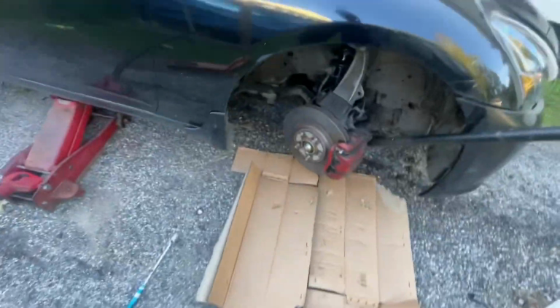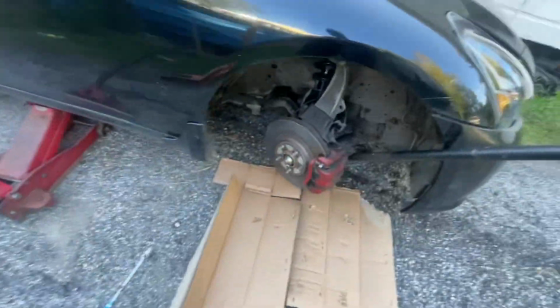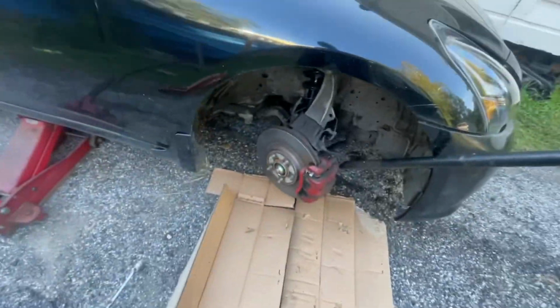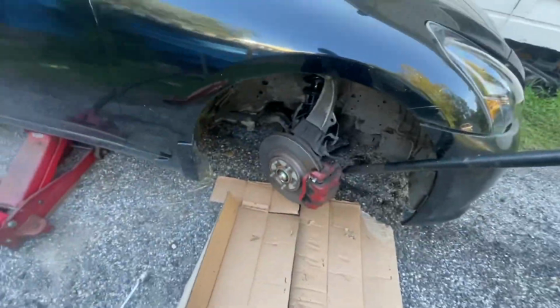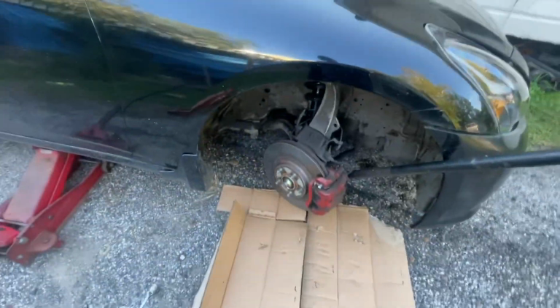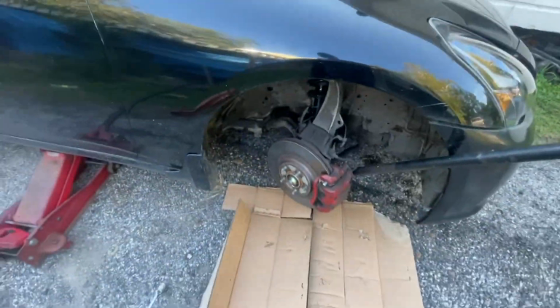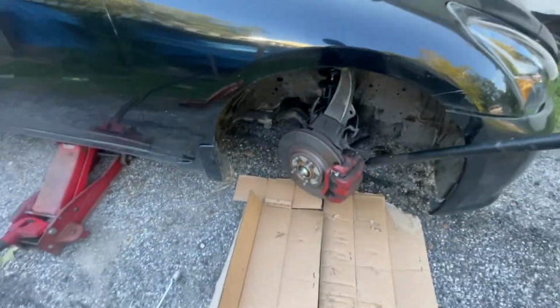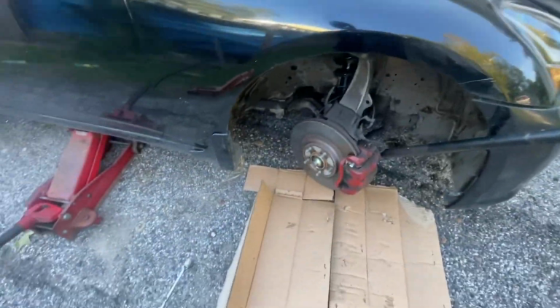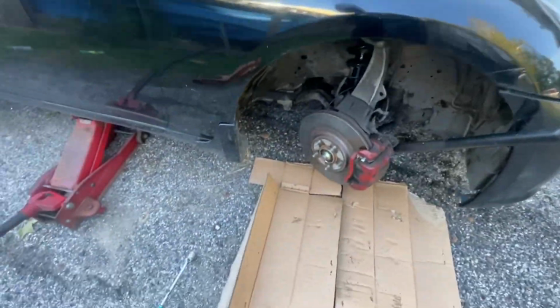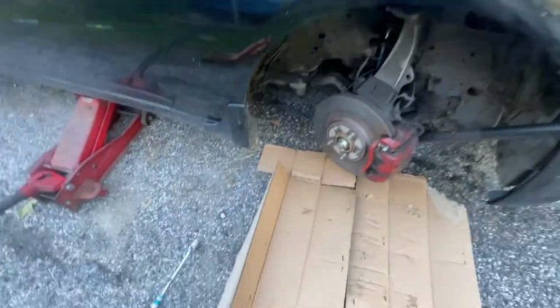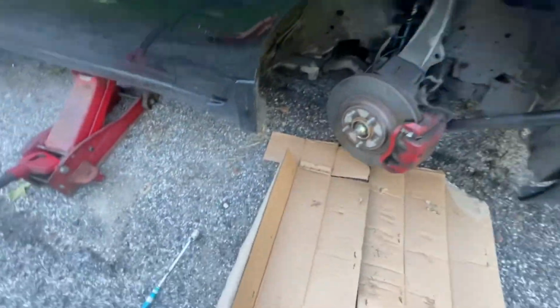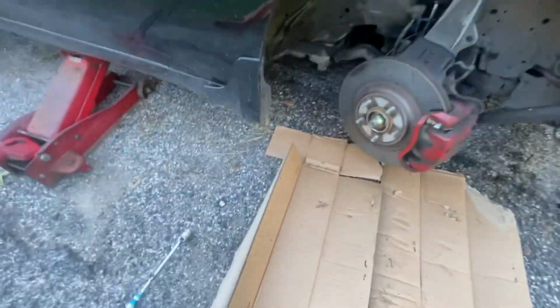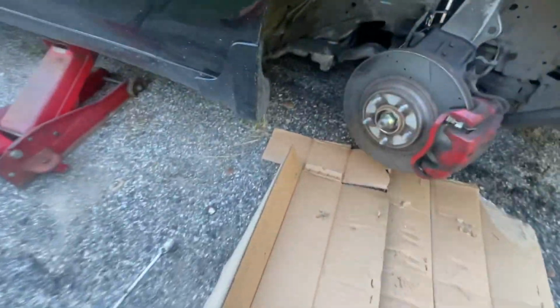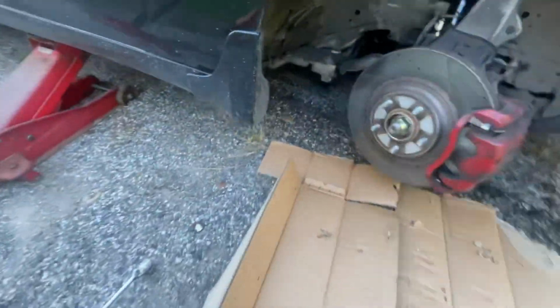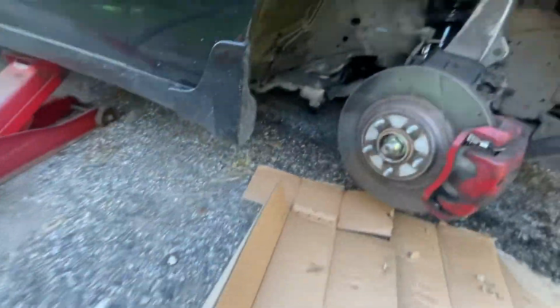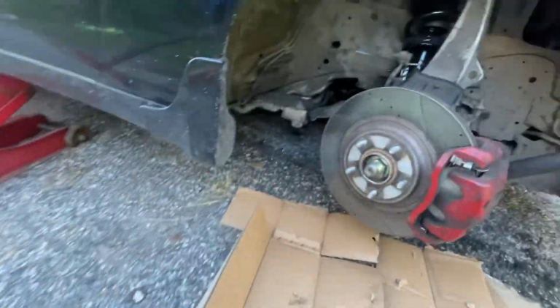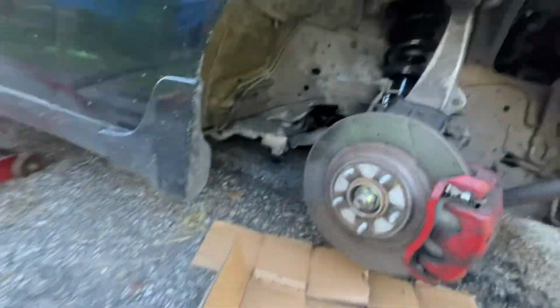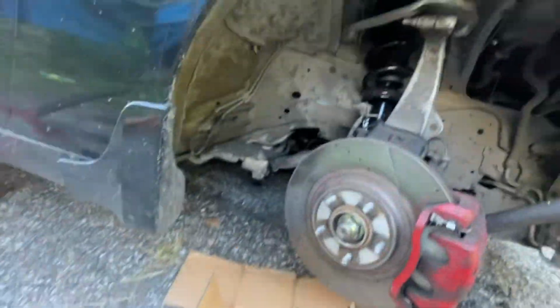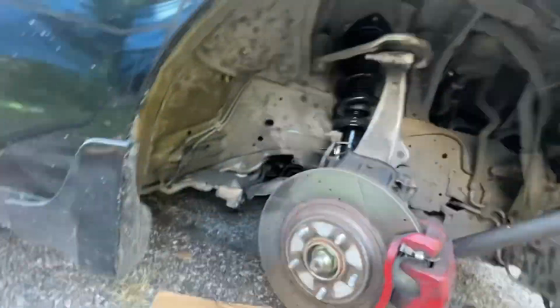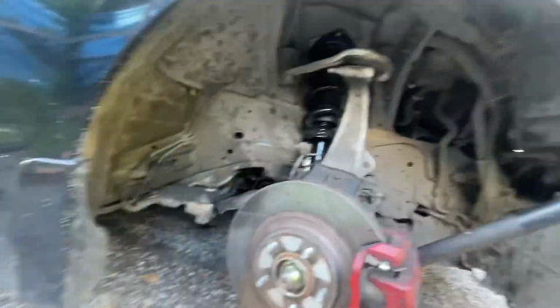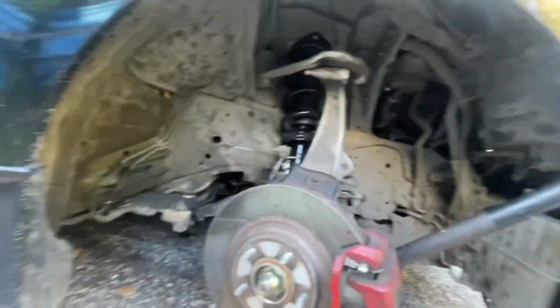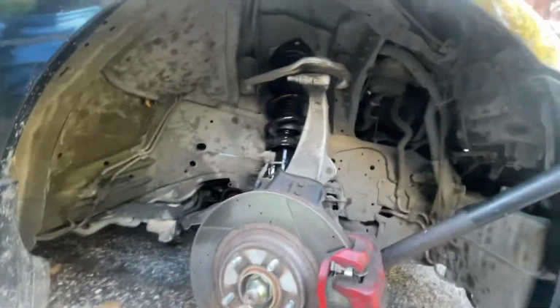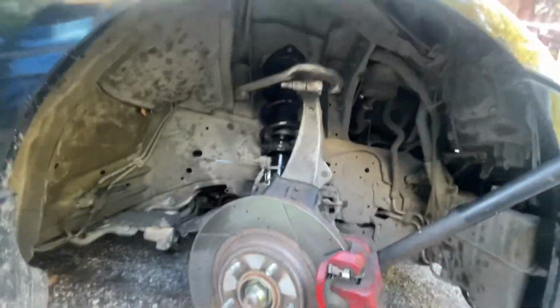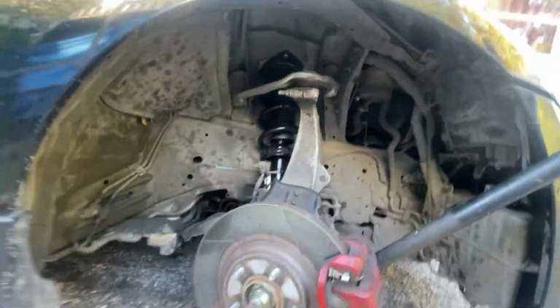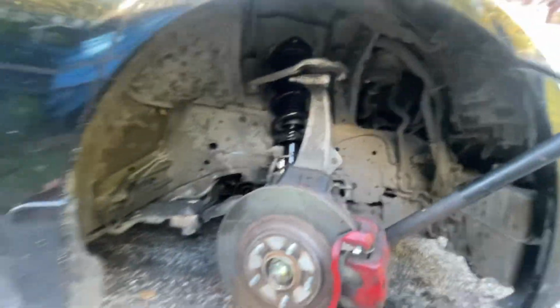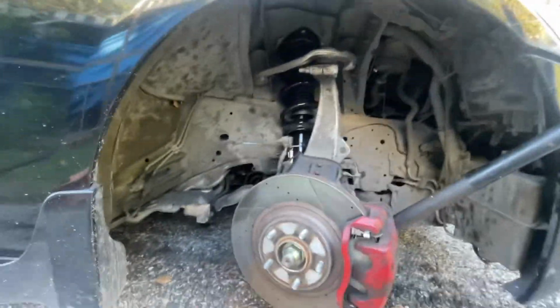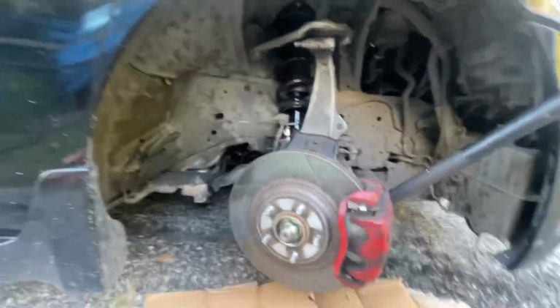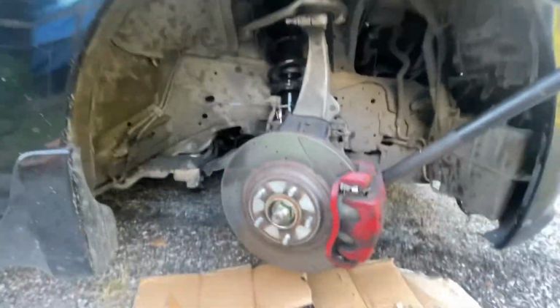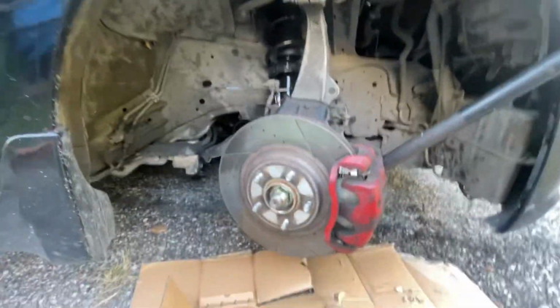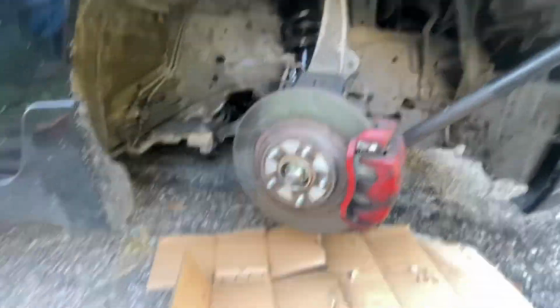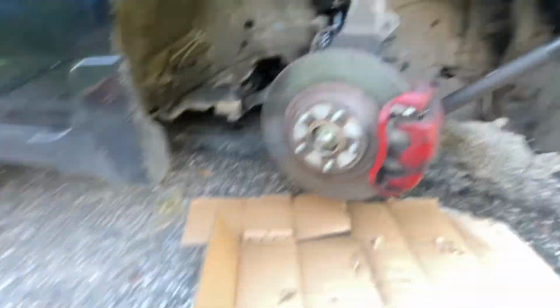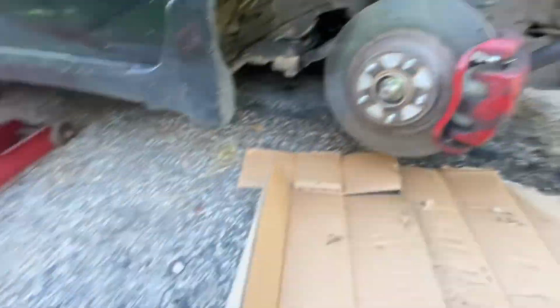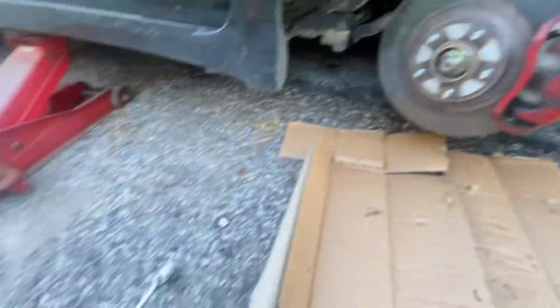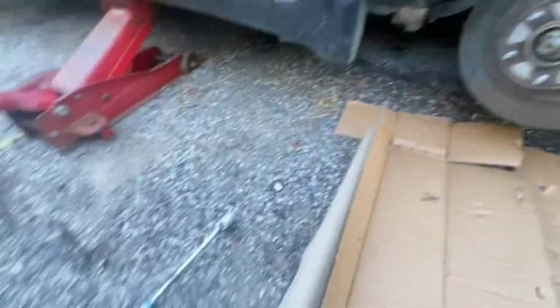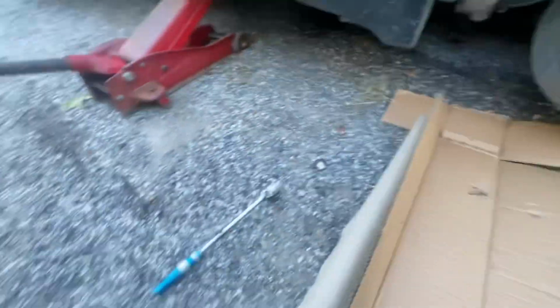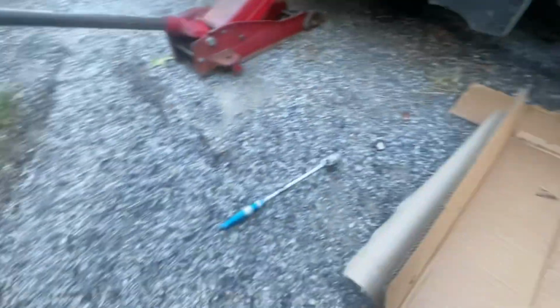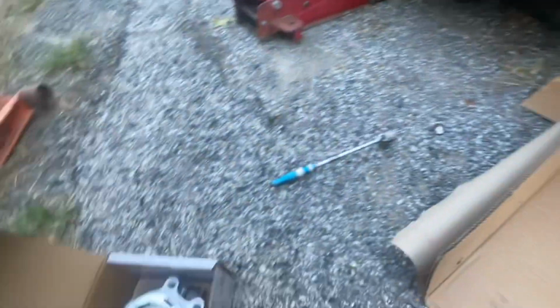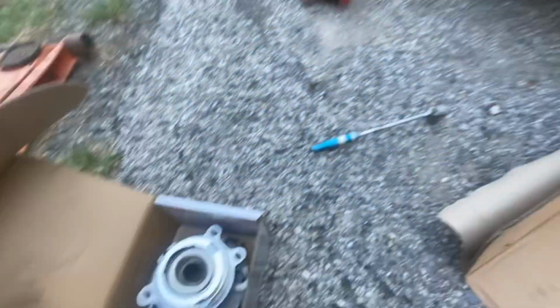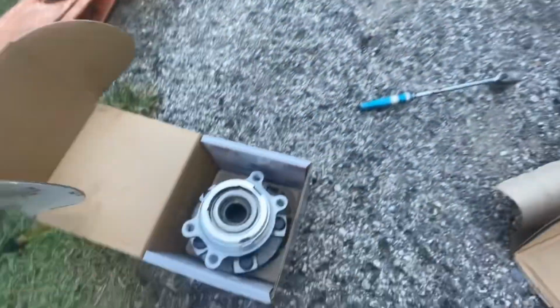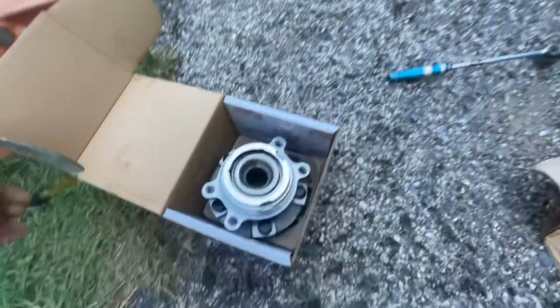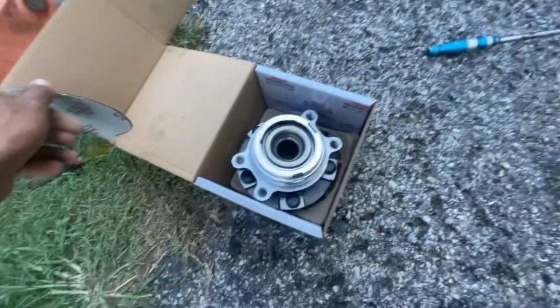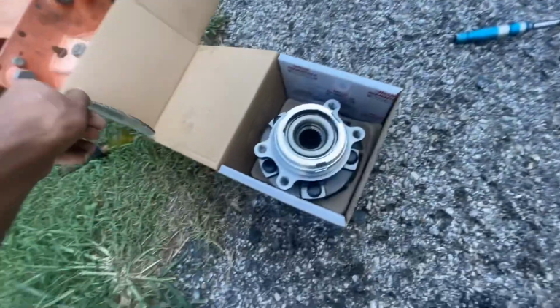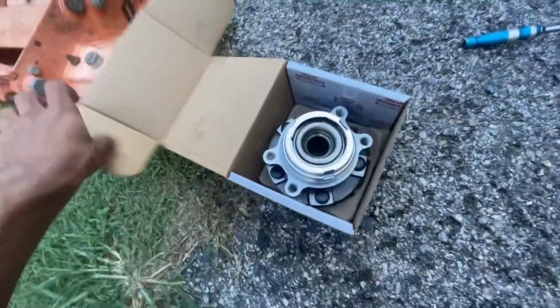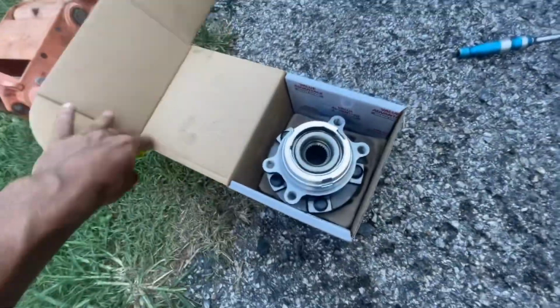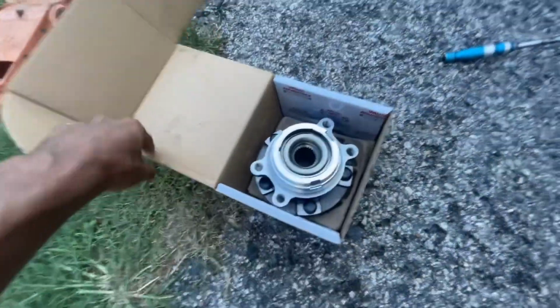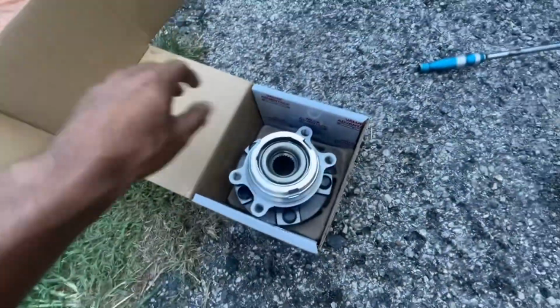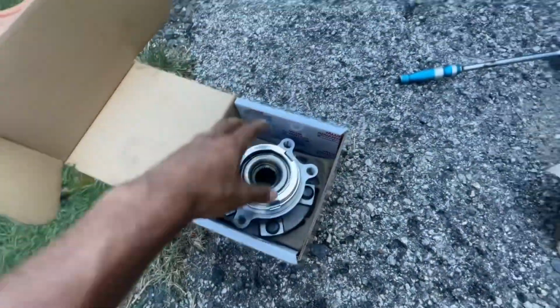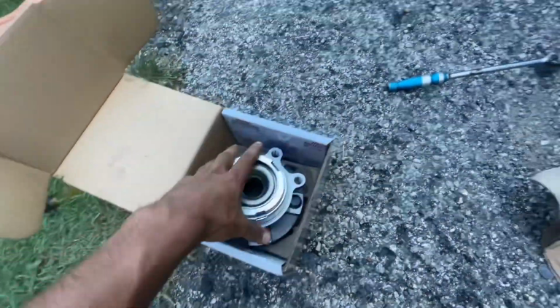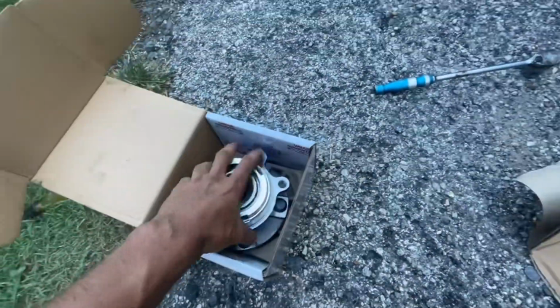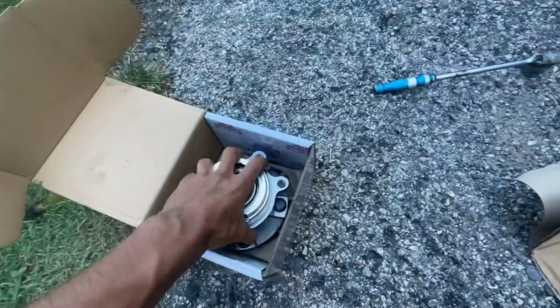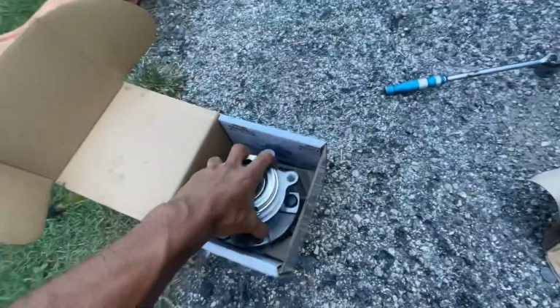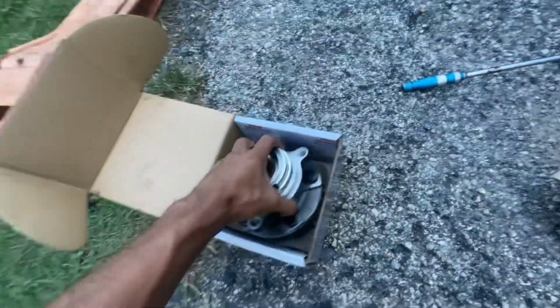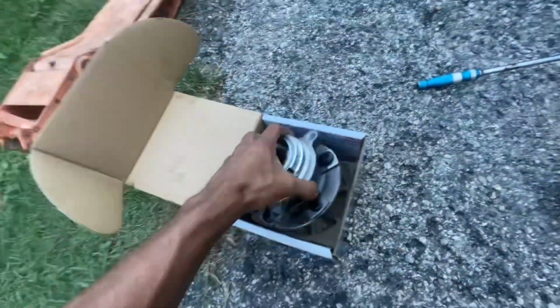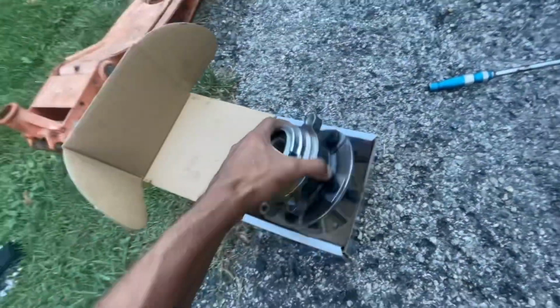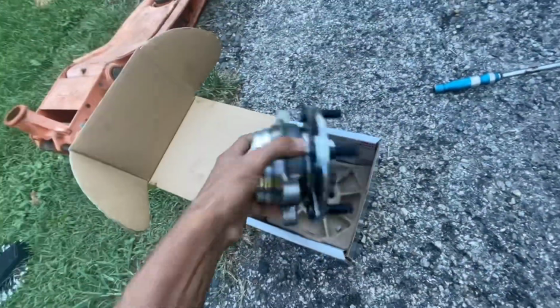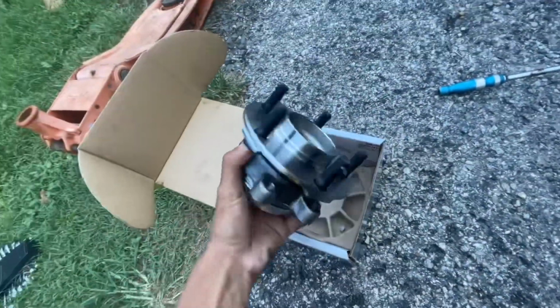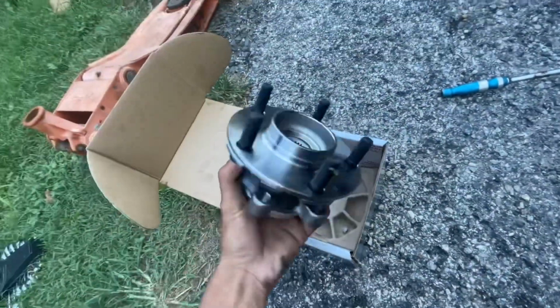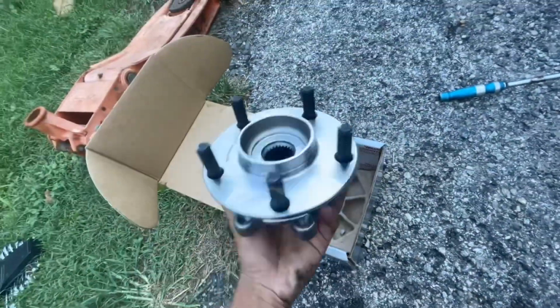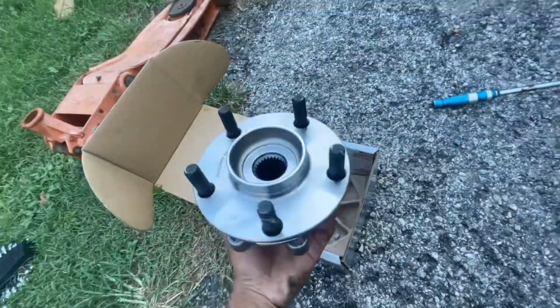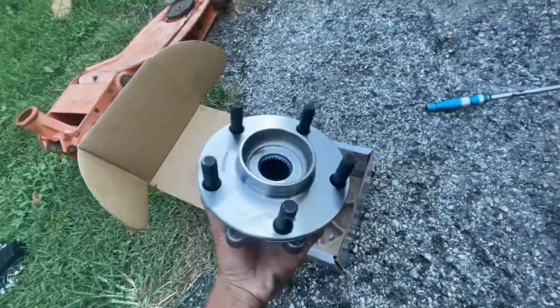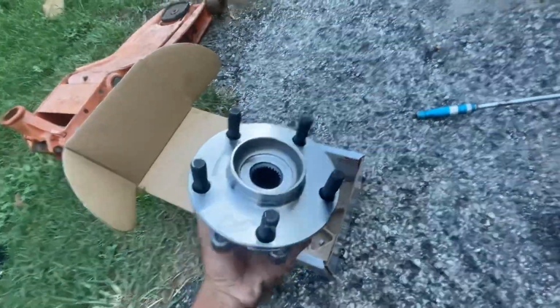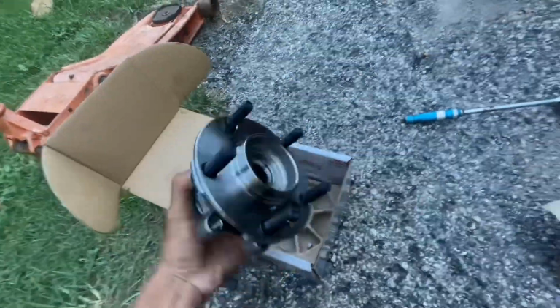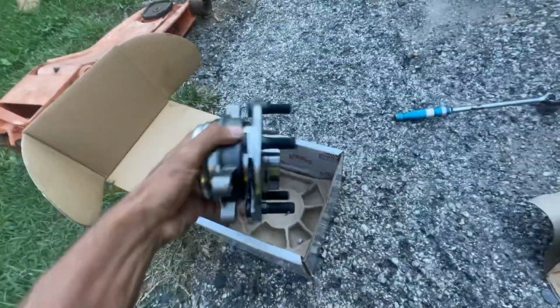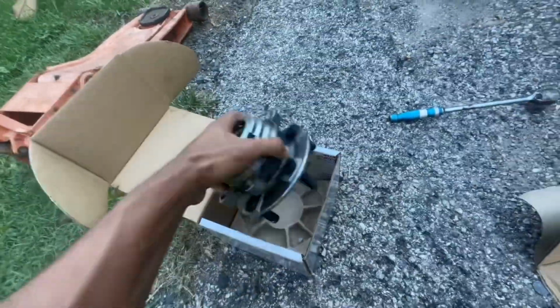This is me replacing the wheel hub on my Infiniti. I'm not a mechanic, but I'm just trying to save money. I'm going to show you how I did it.